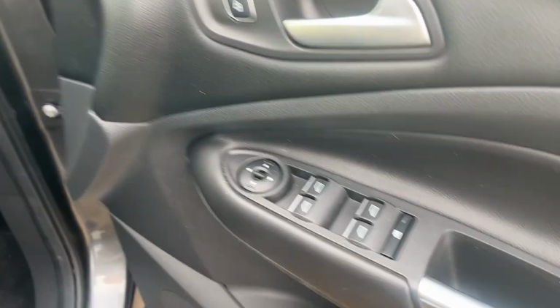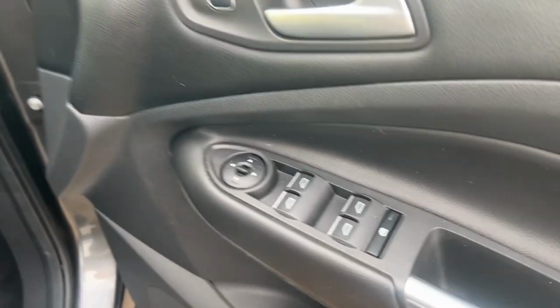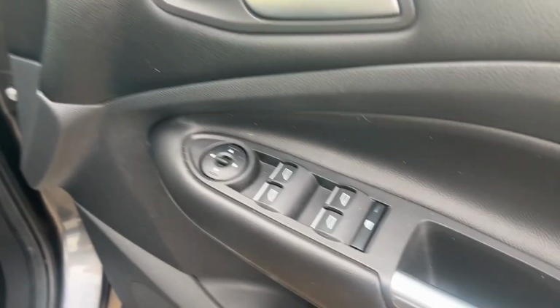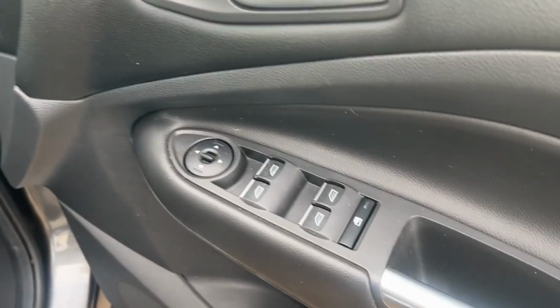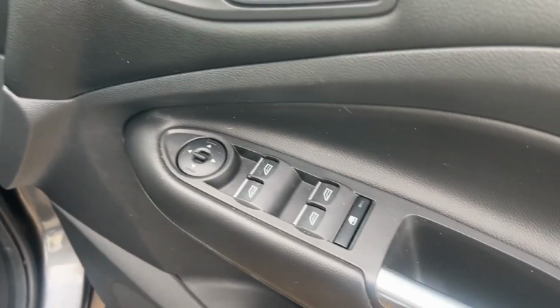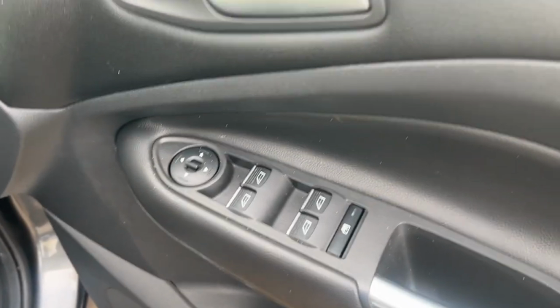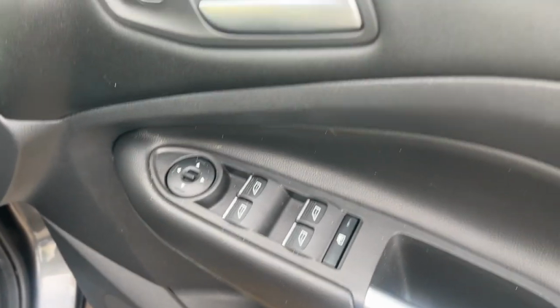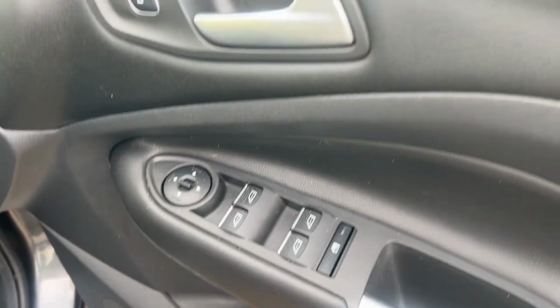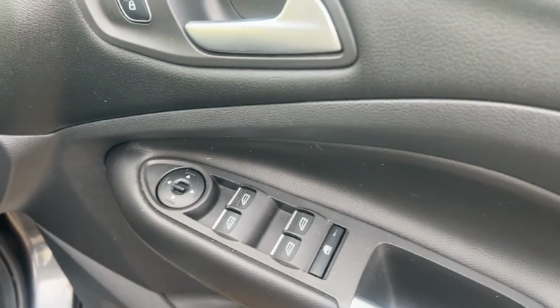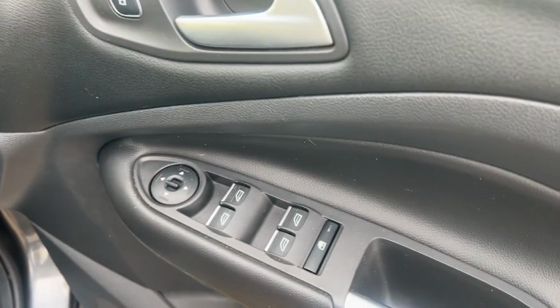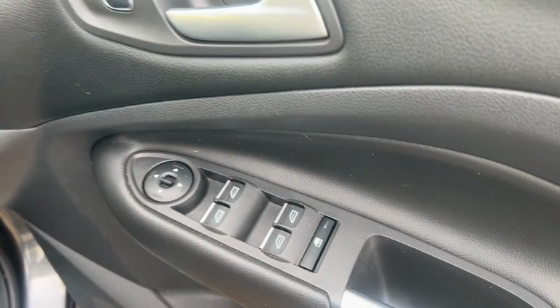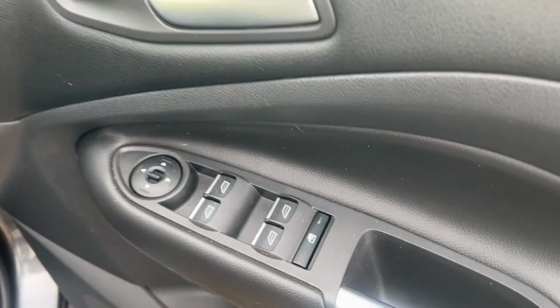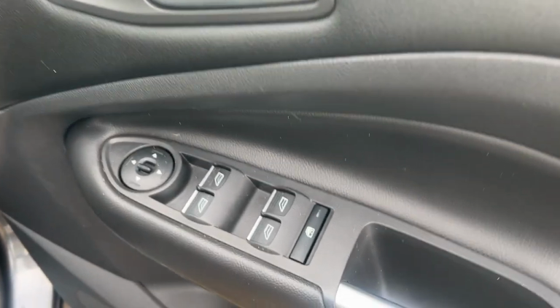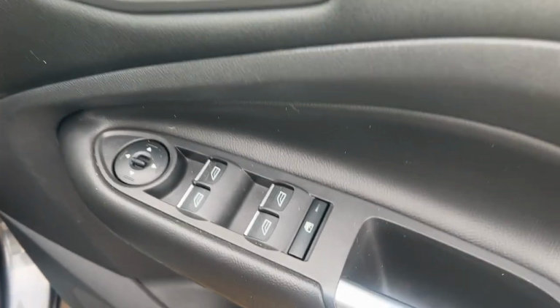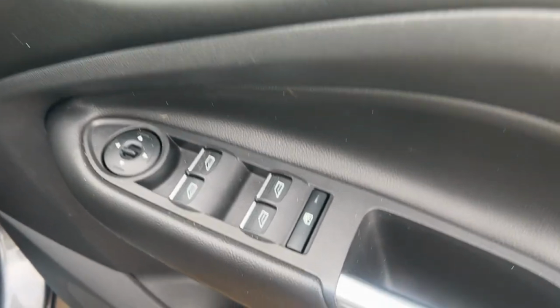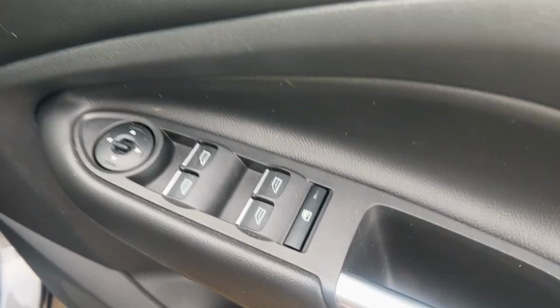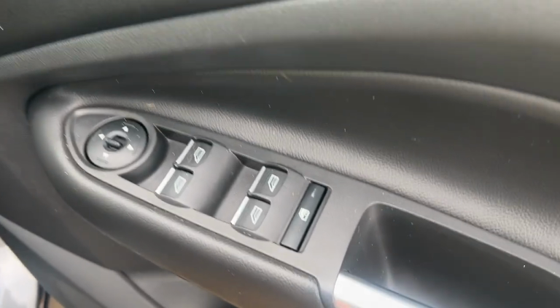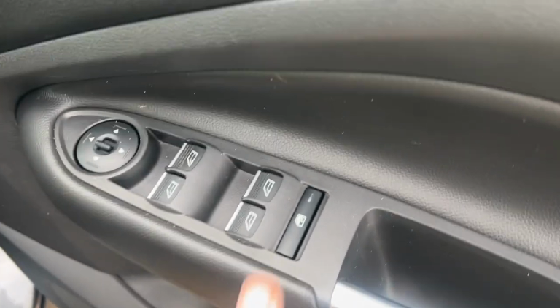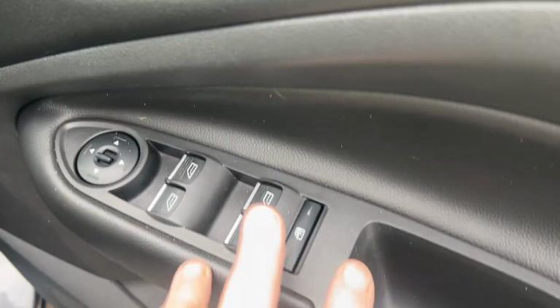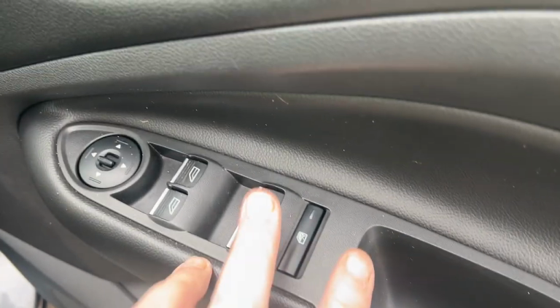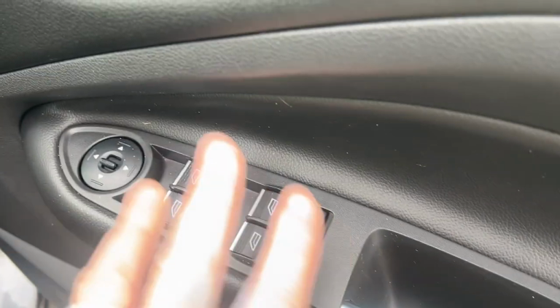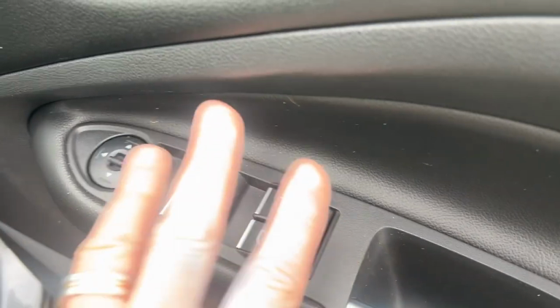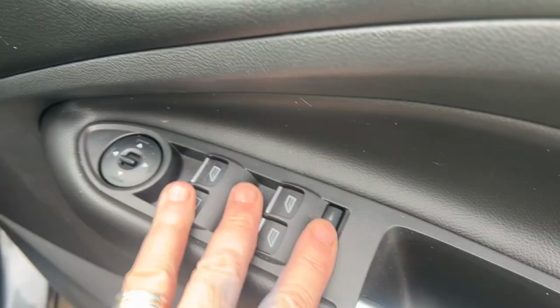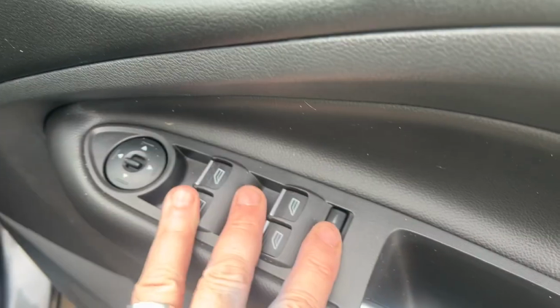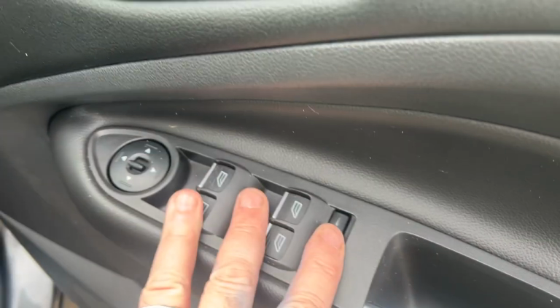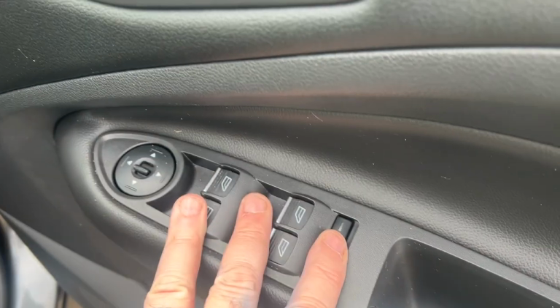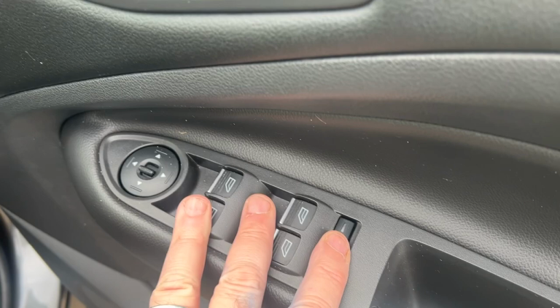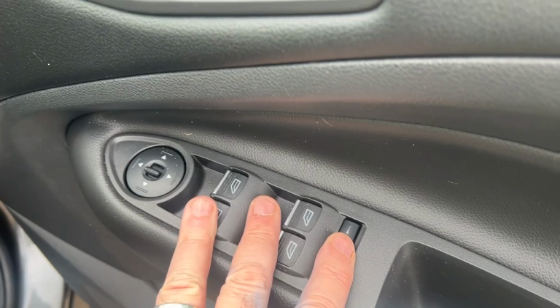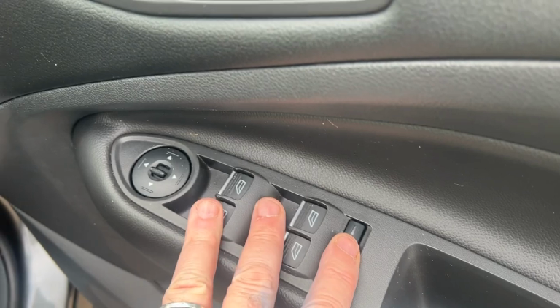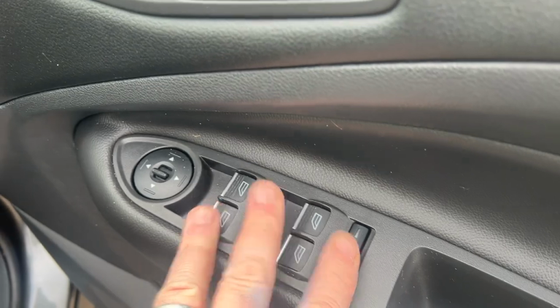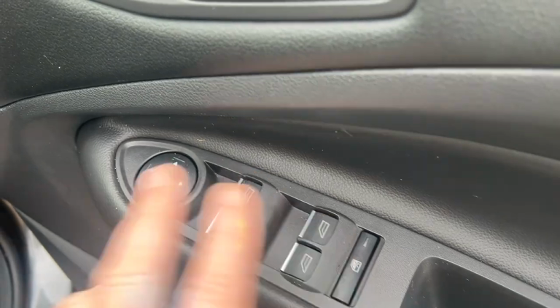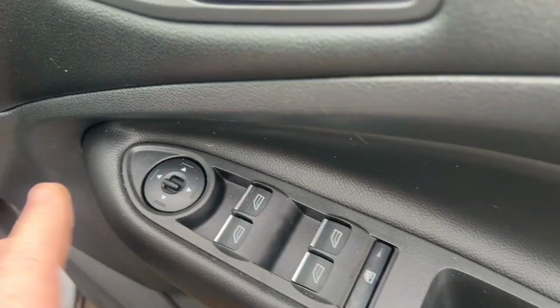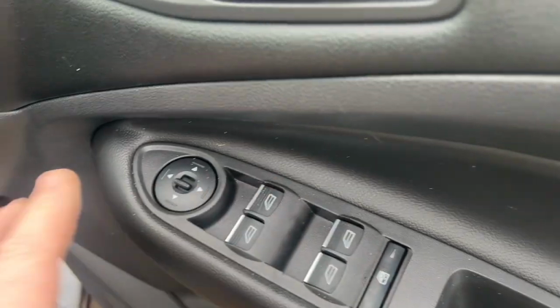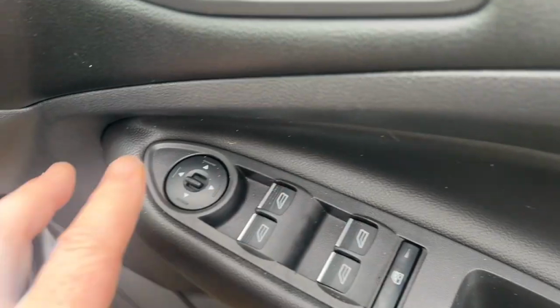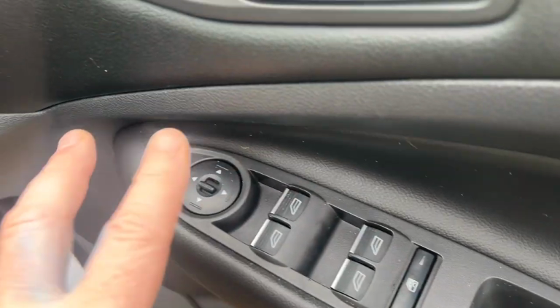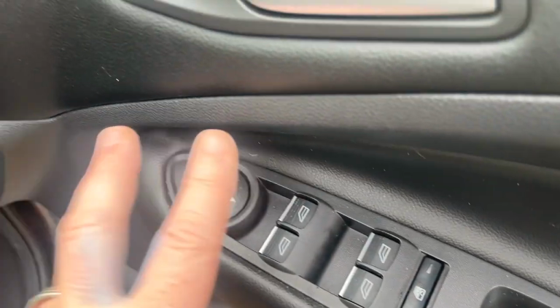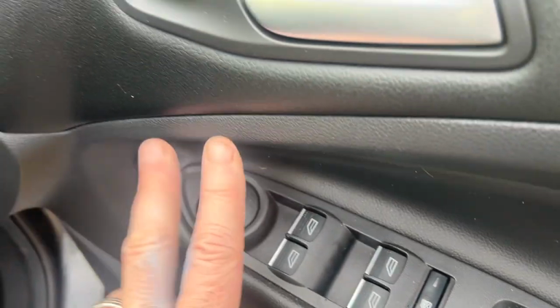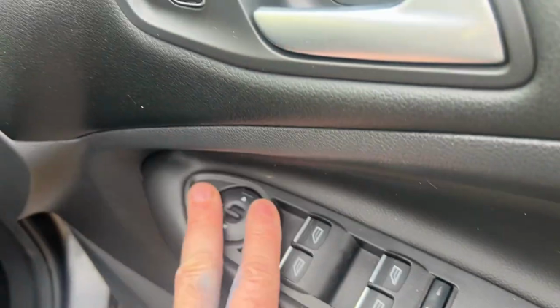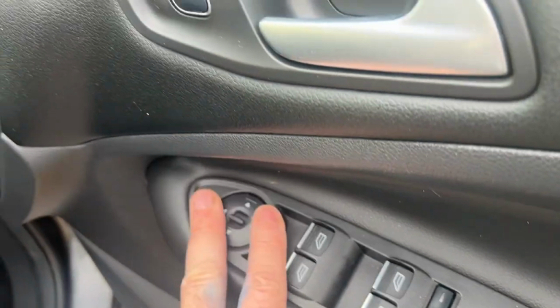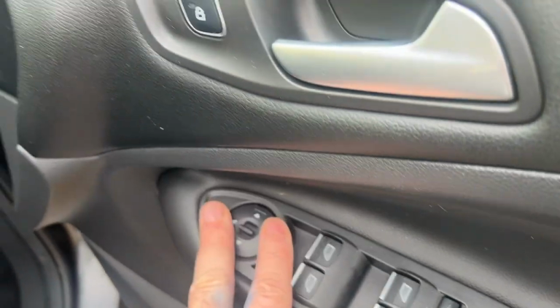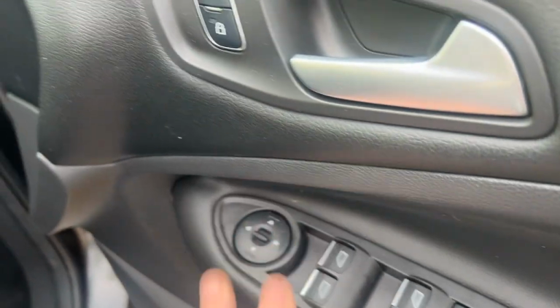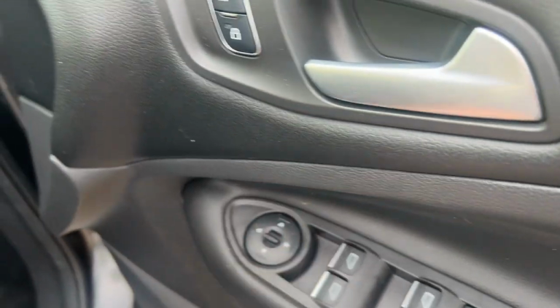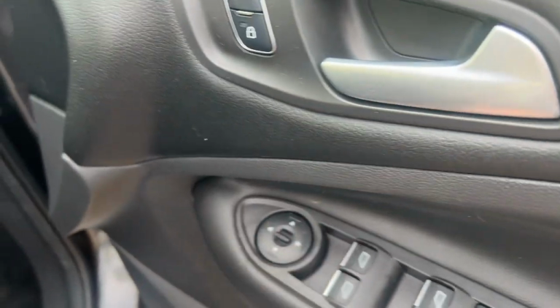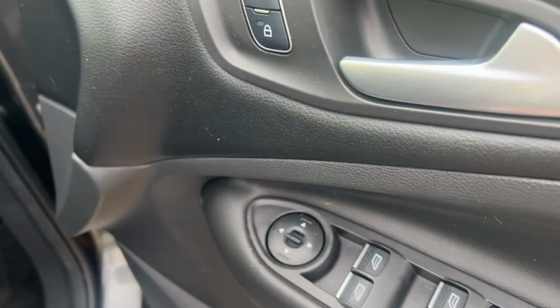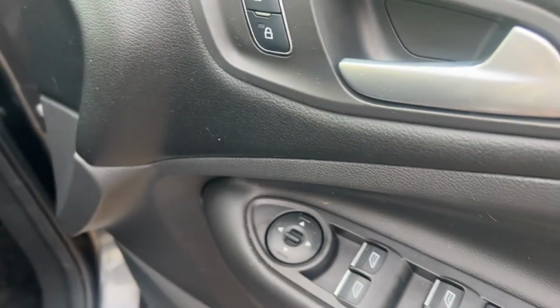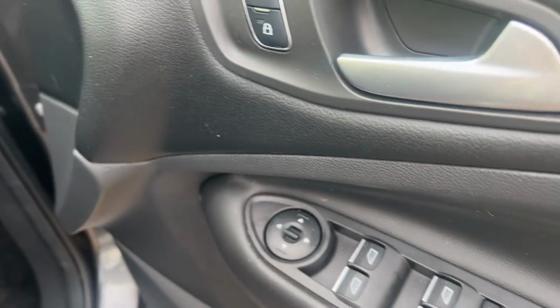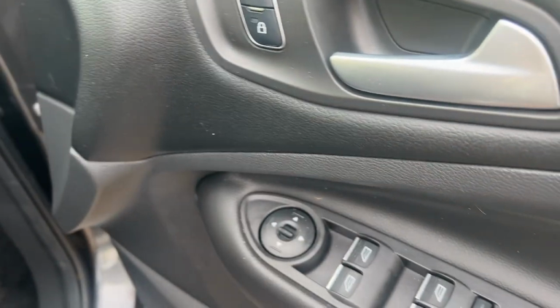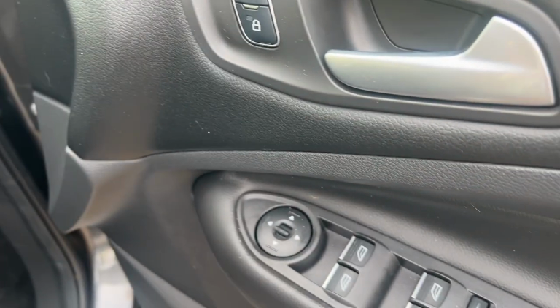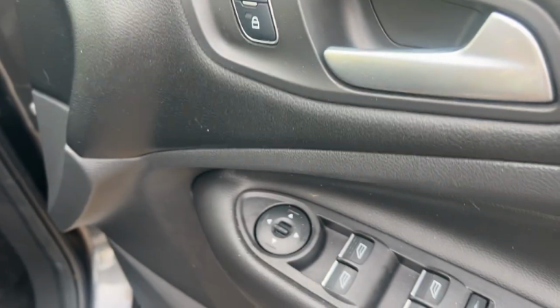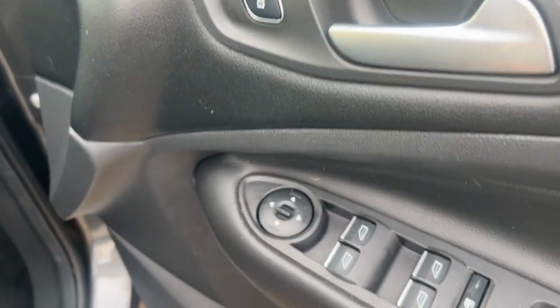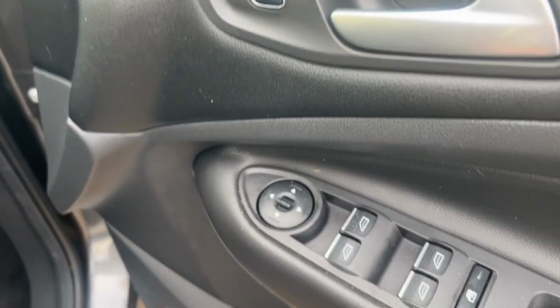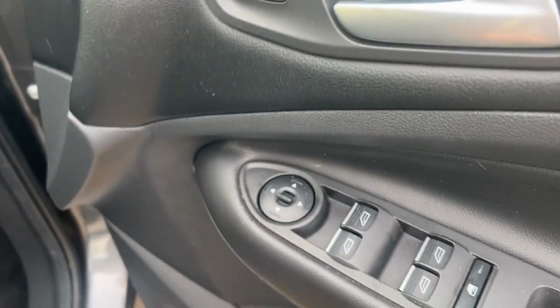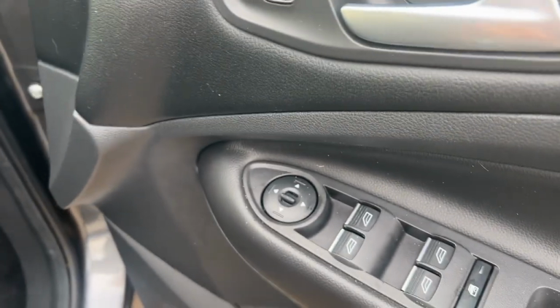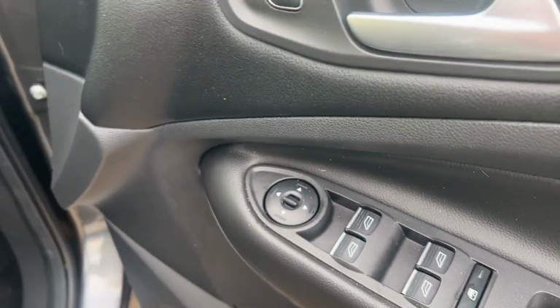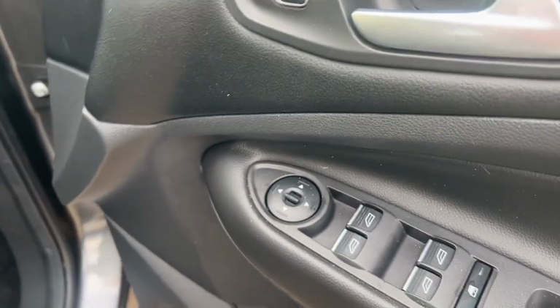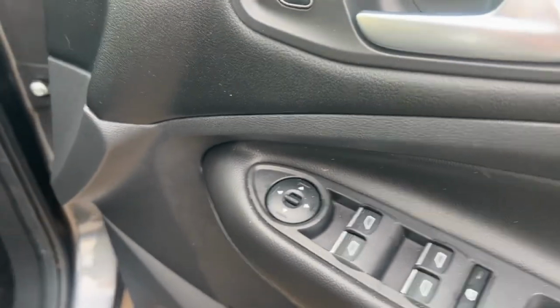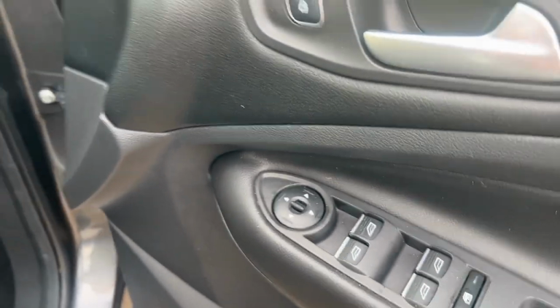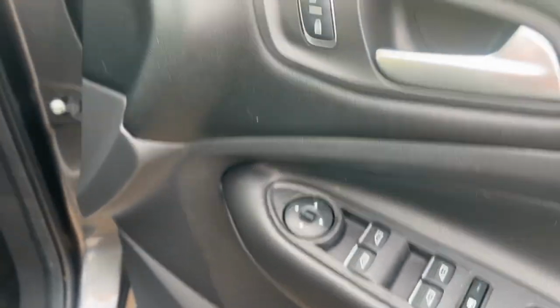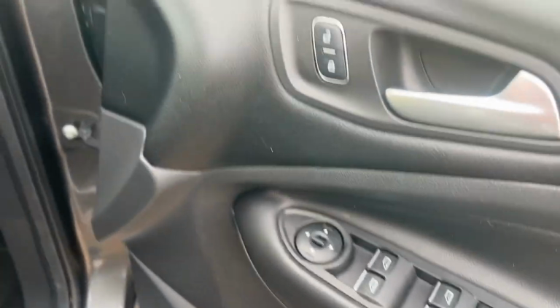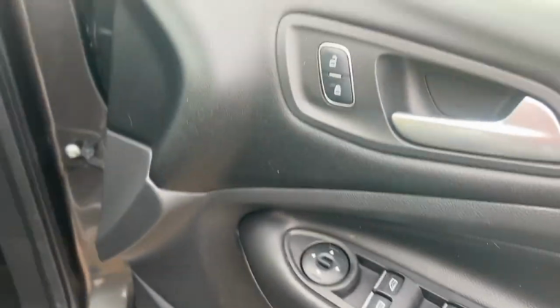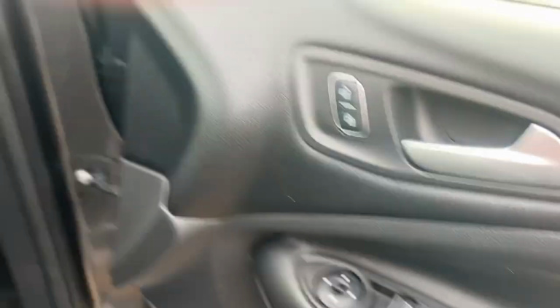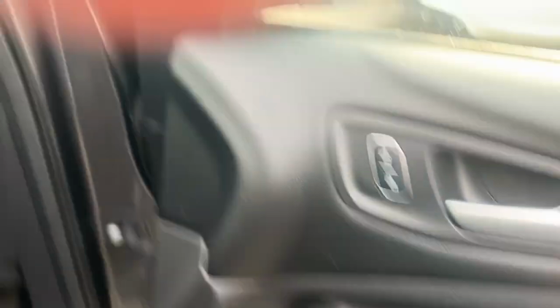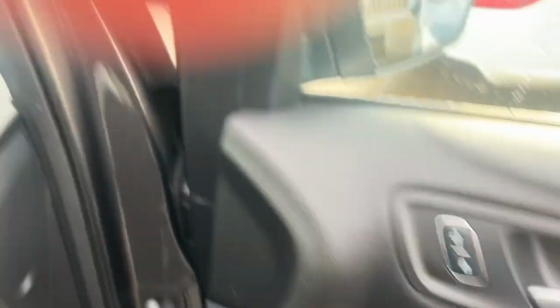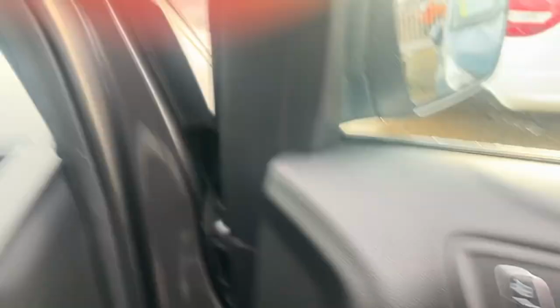Looking at the extras we have: electric windows all round, electrically operated, and heated door mirrors as well.